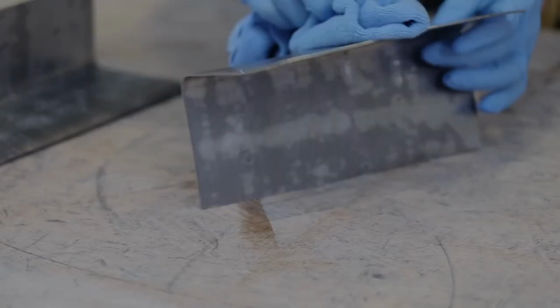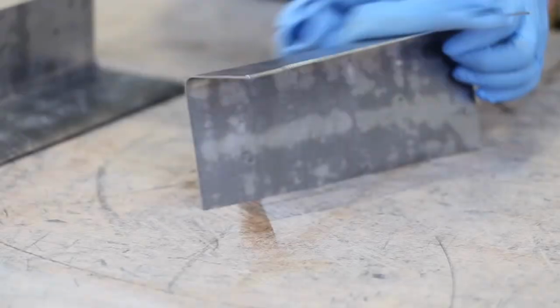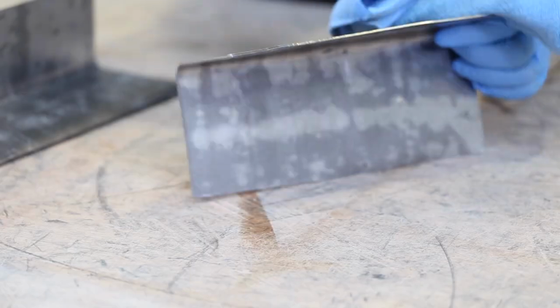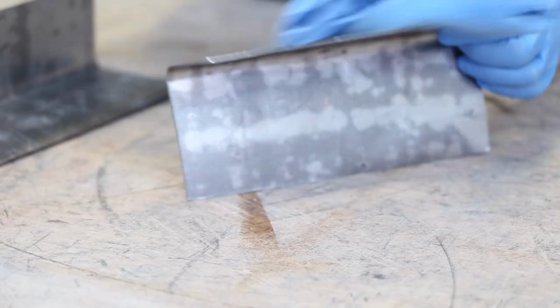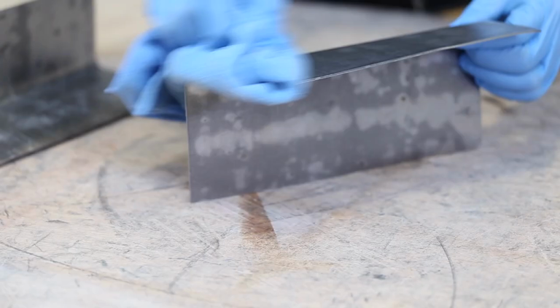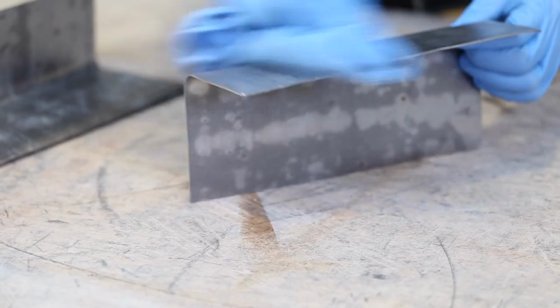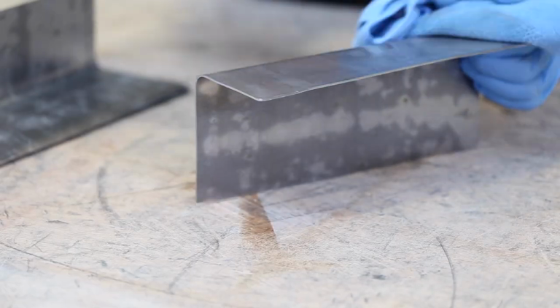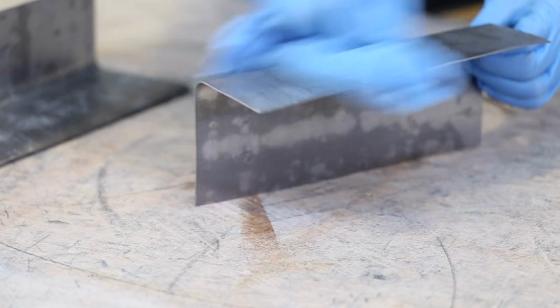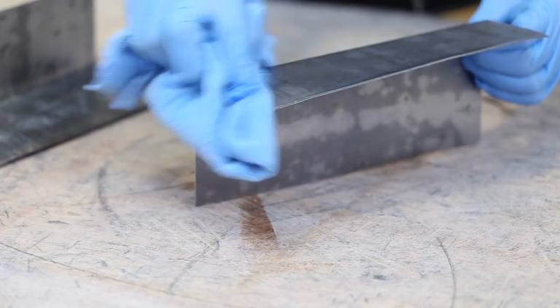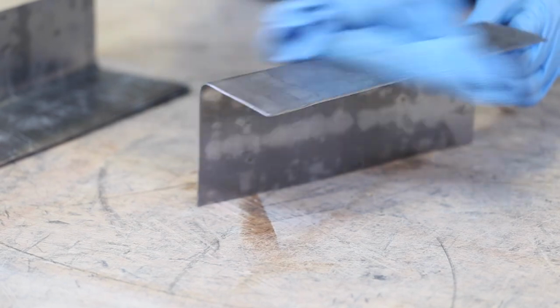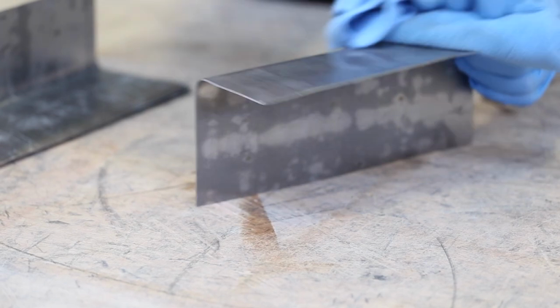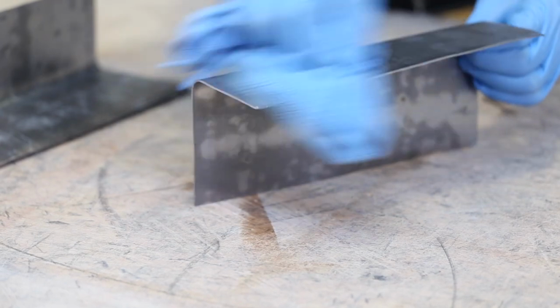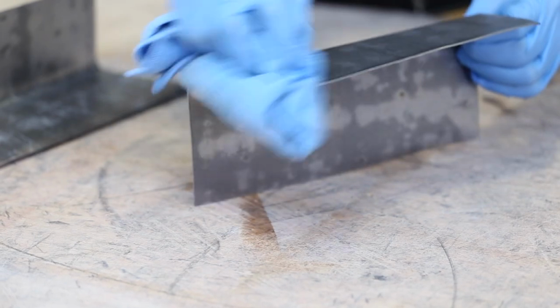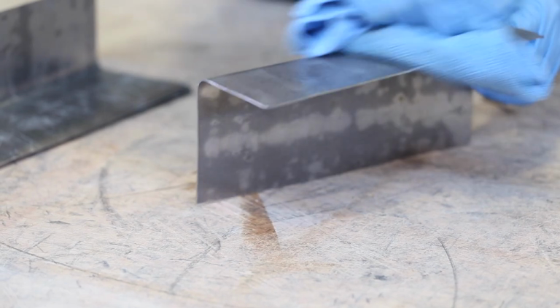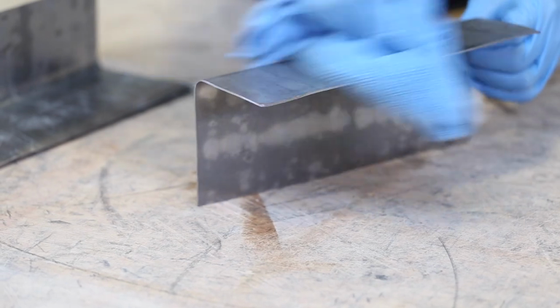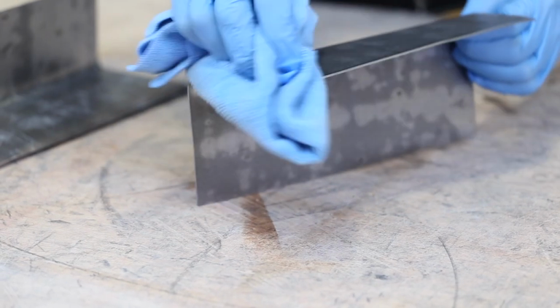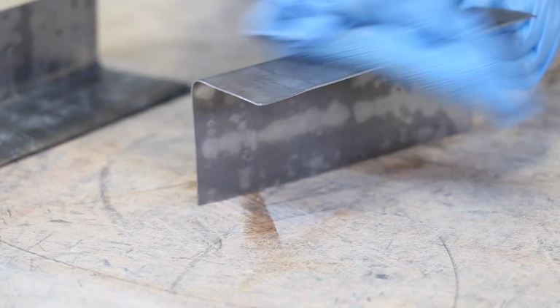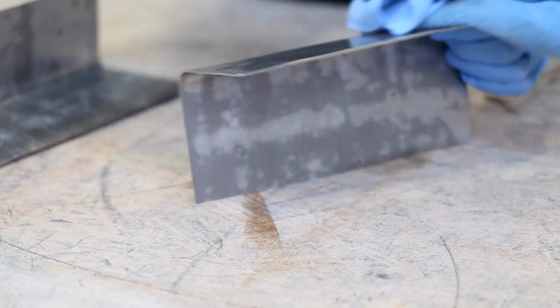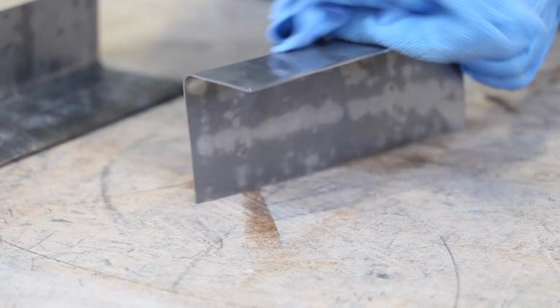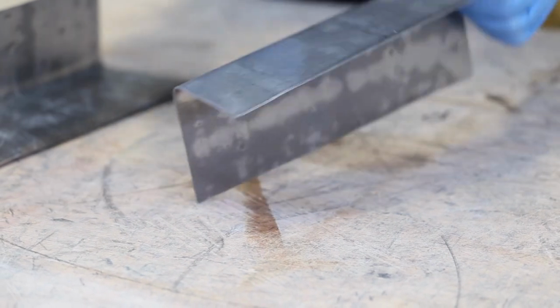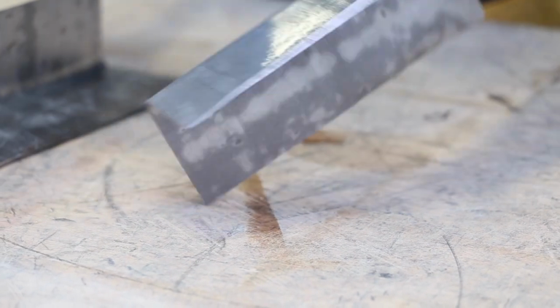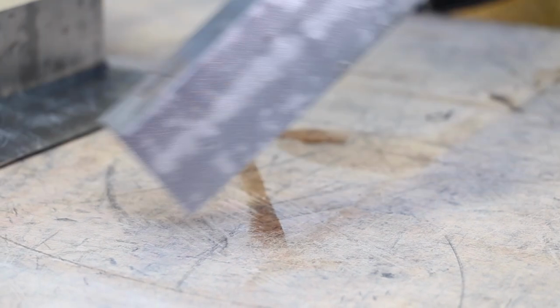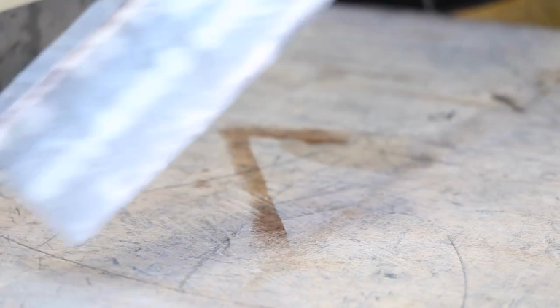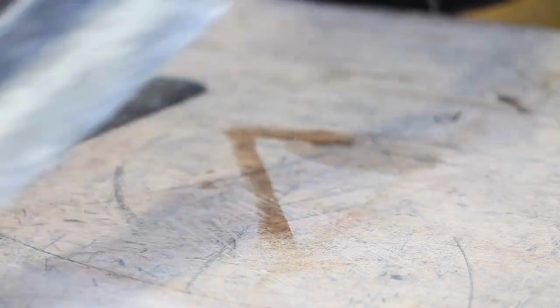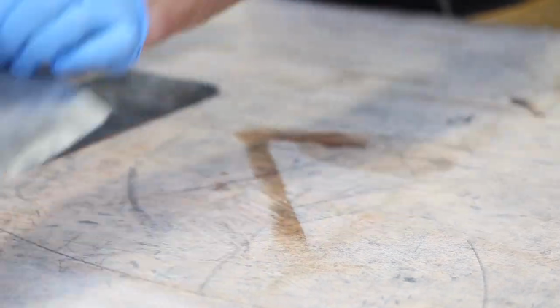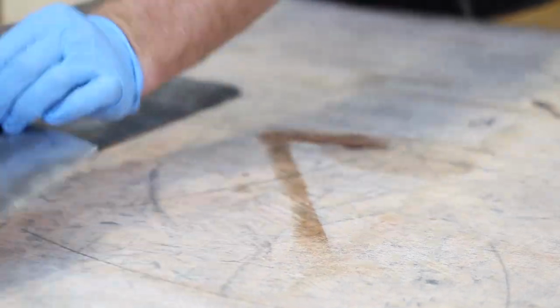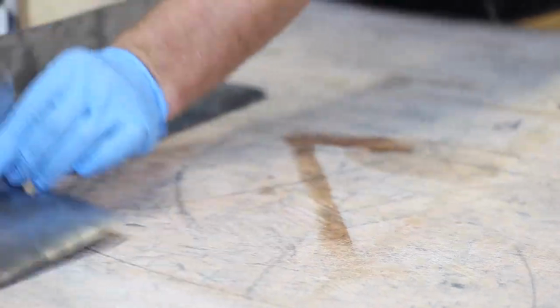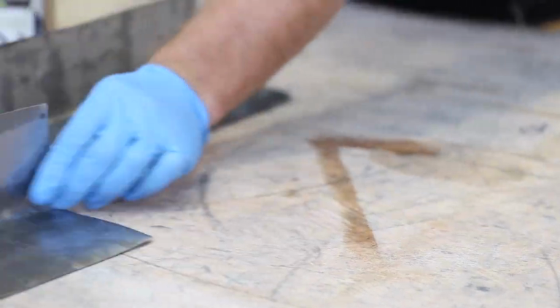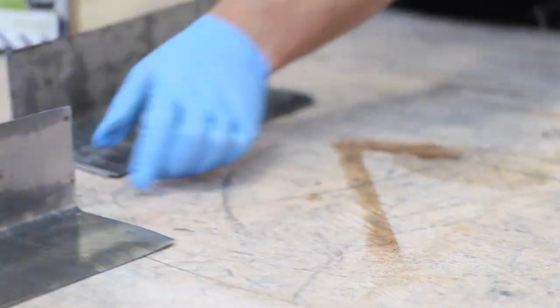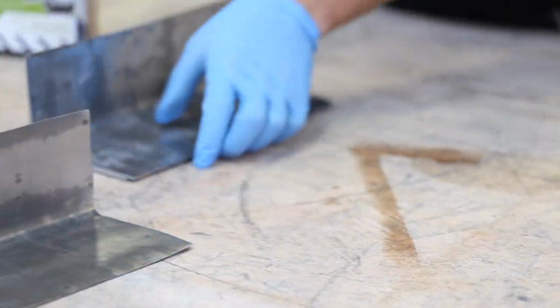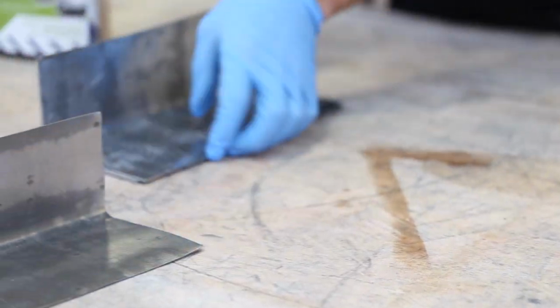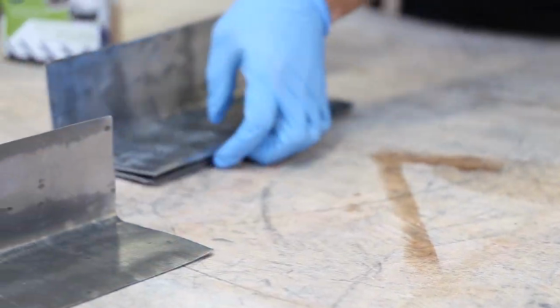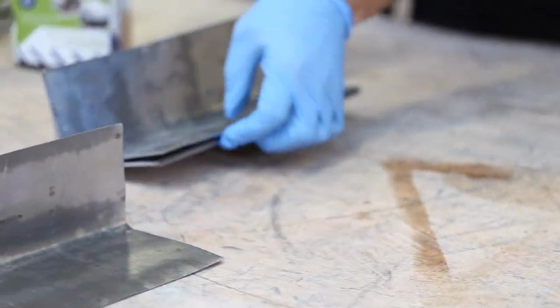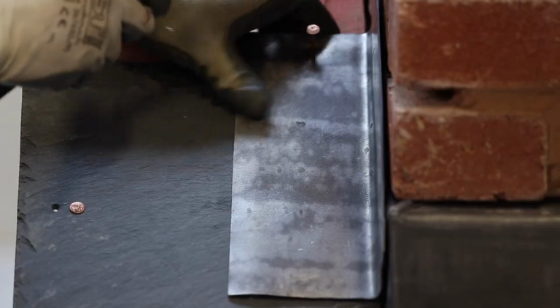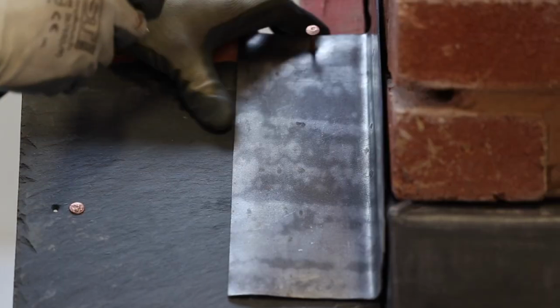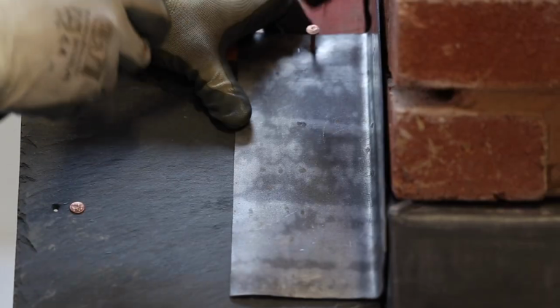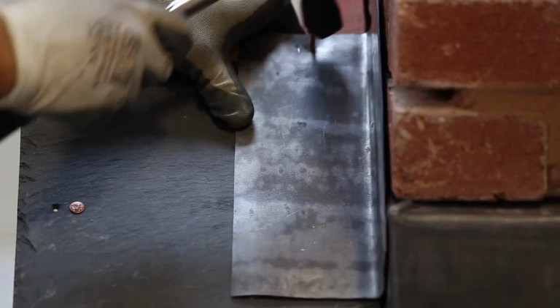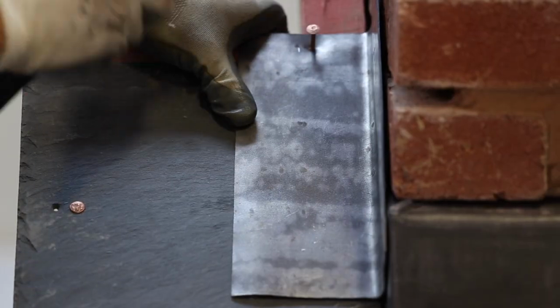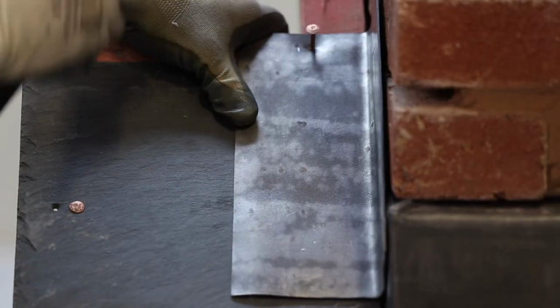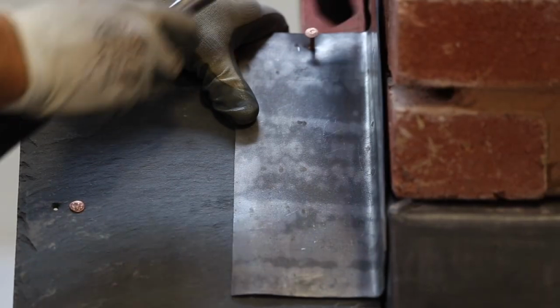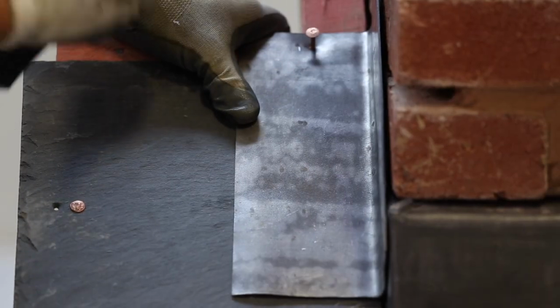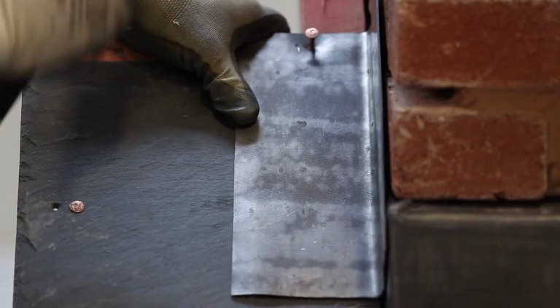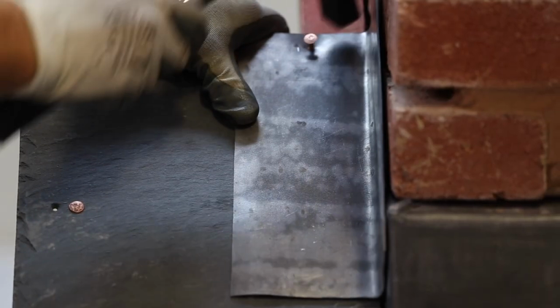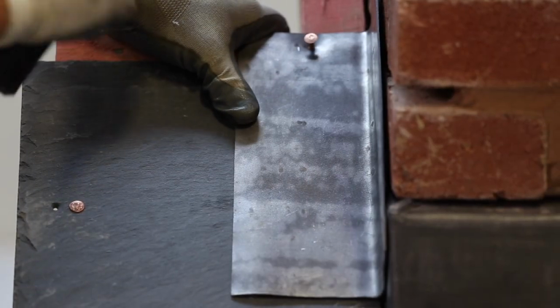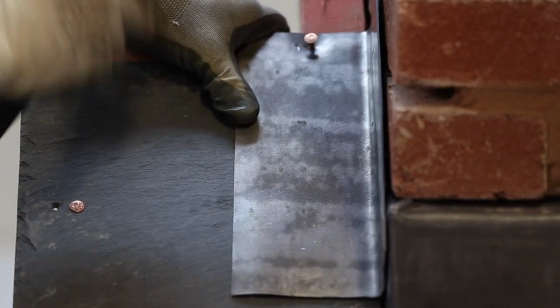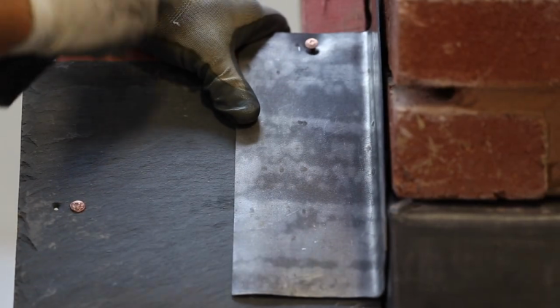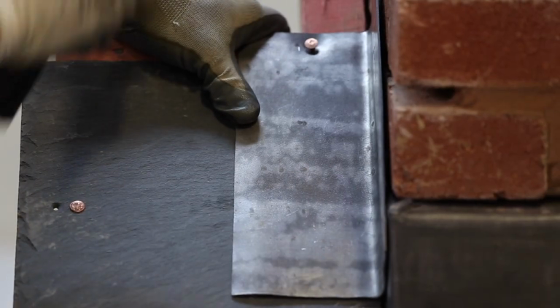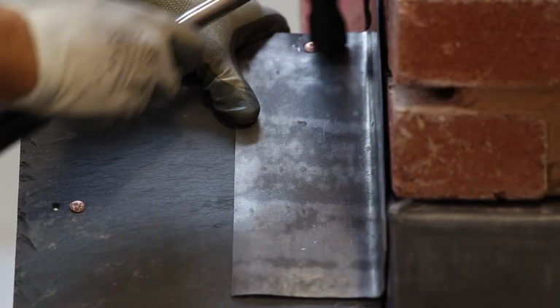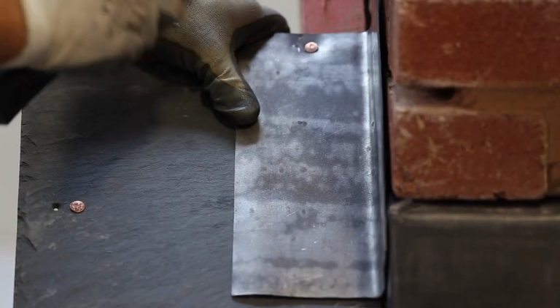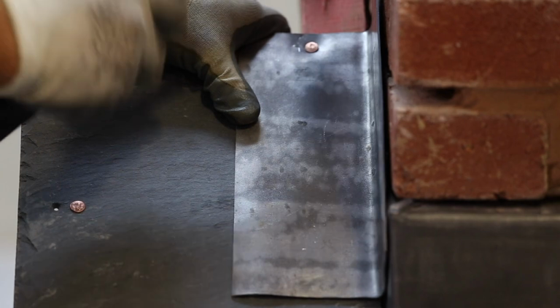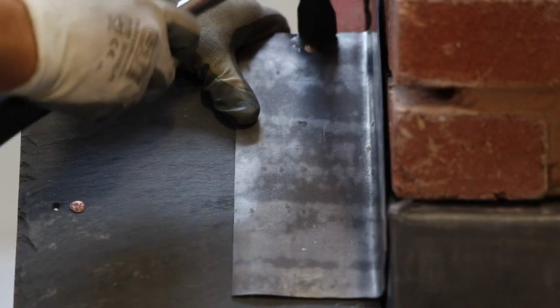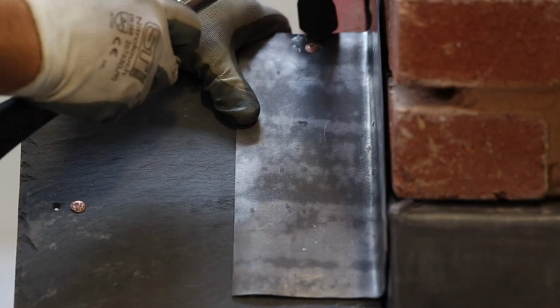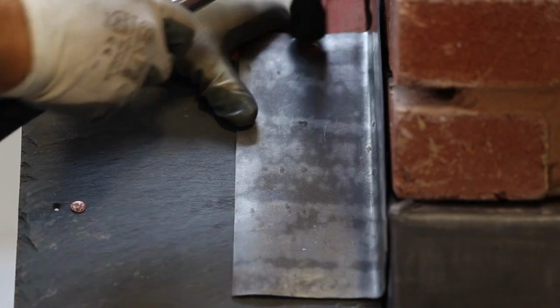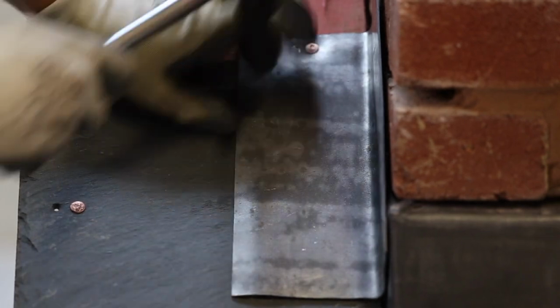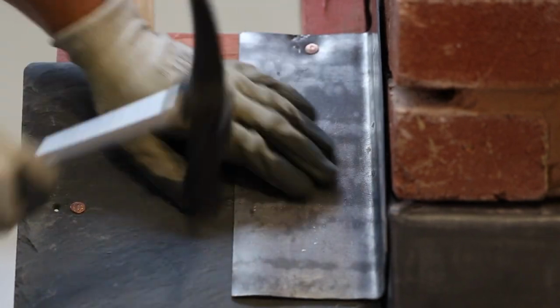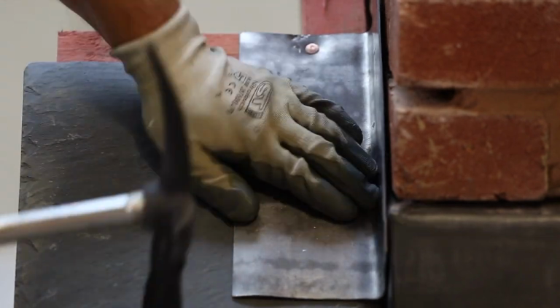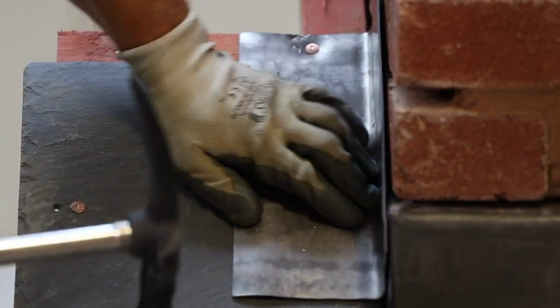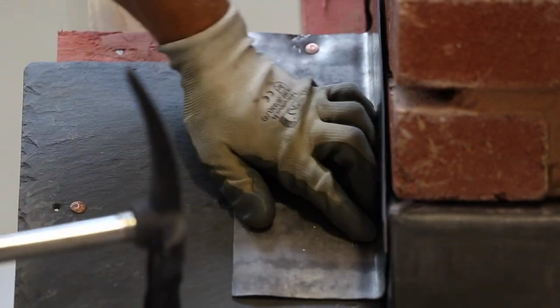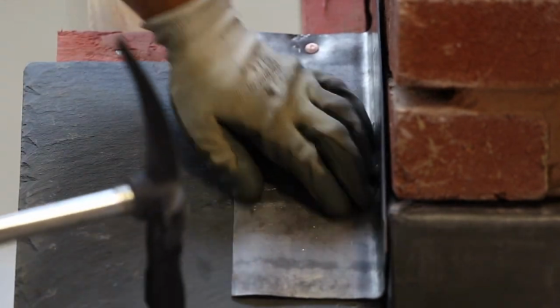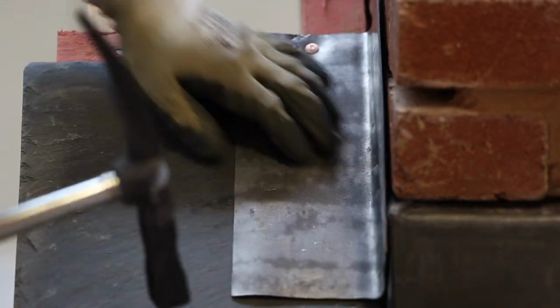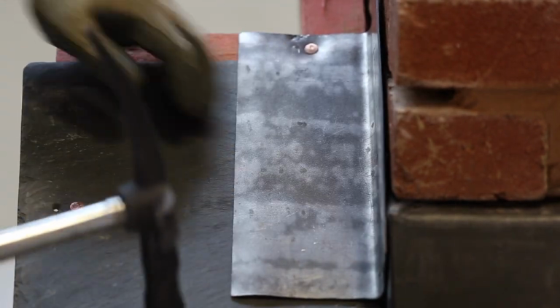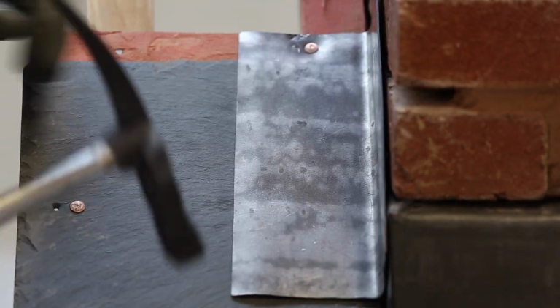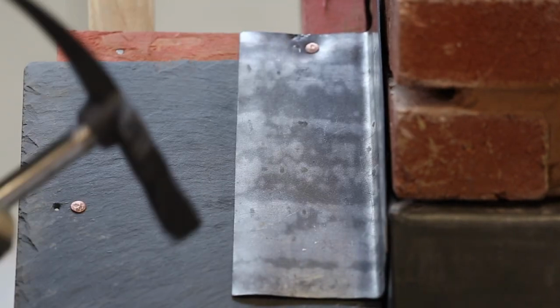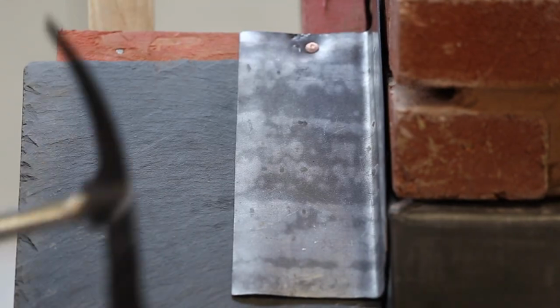You'll need to patinate them all and leave to dry for 10-15 minutes, before nailing the soakers and slates into place along the chimney breast.